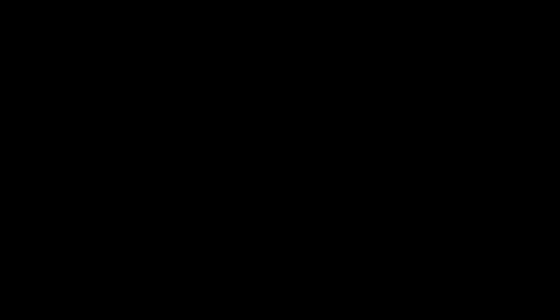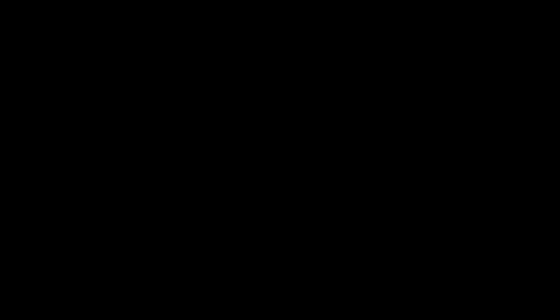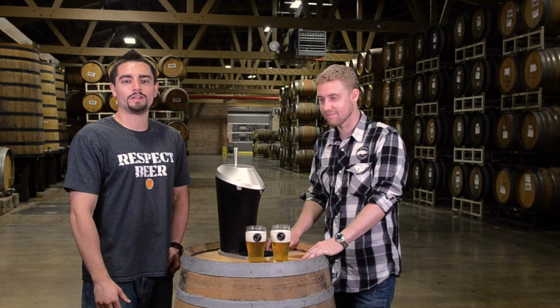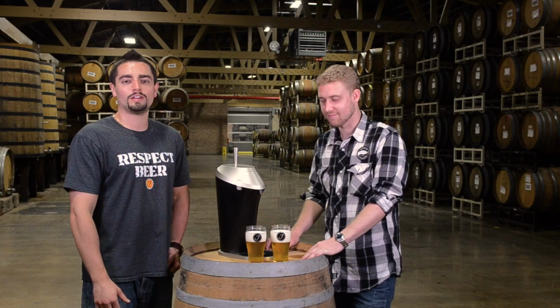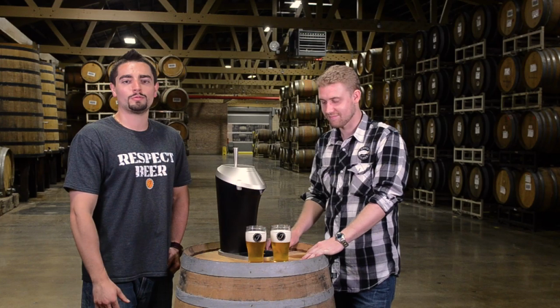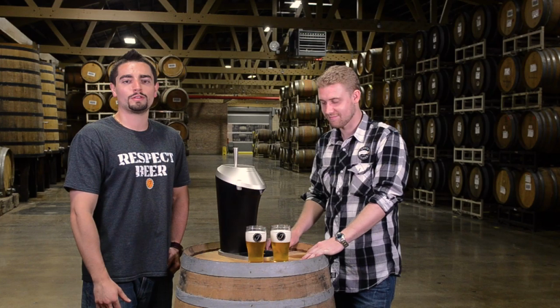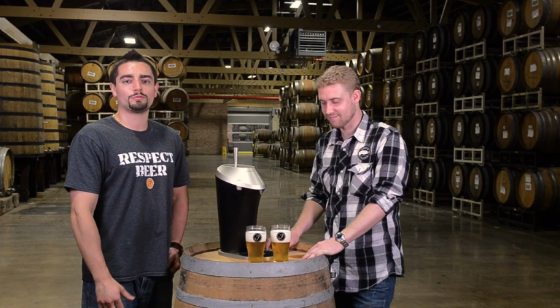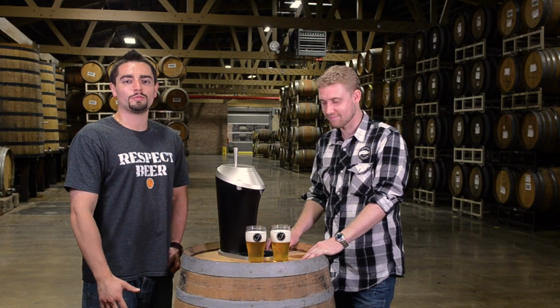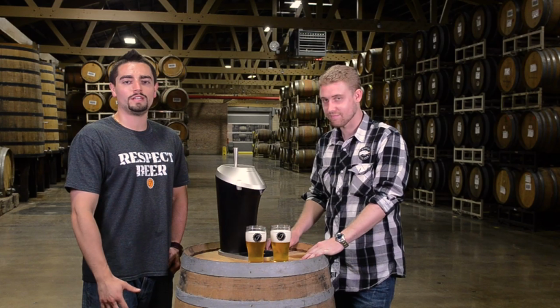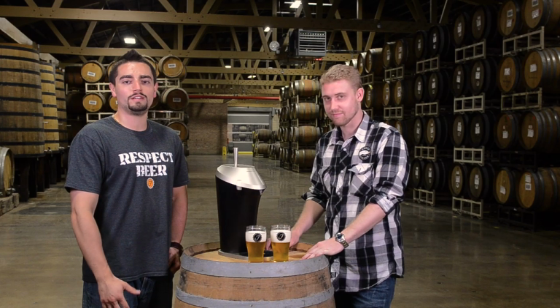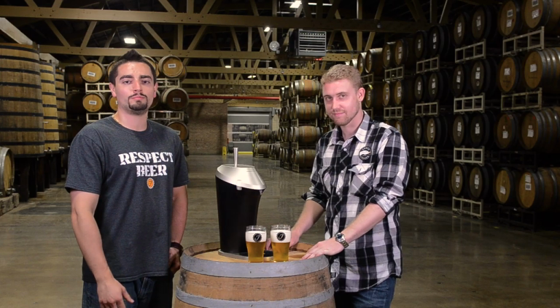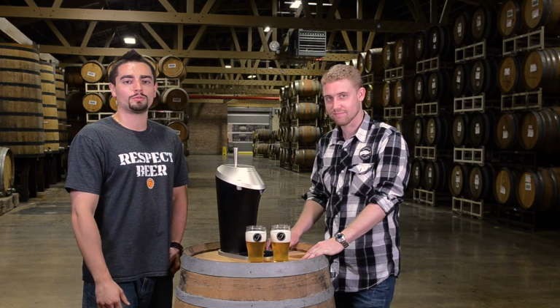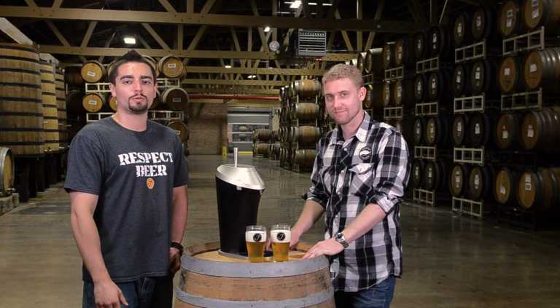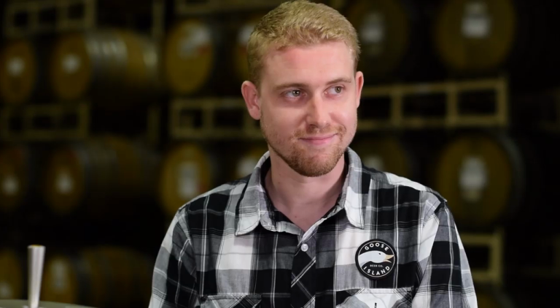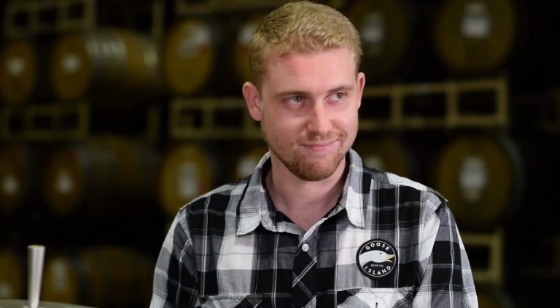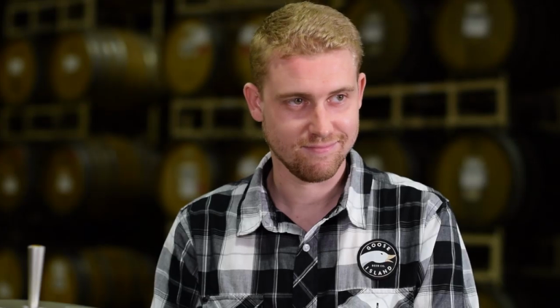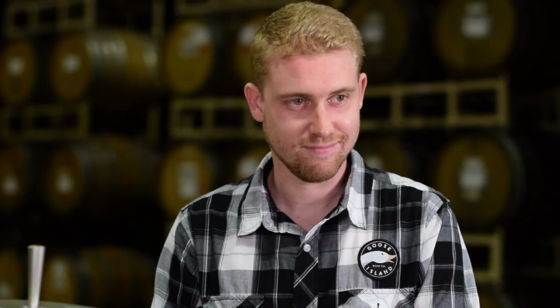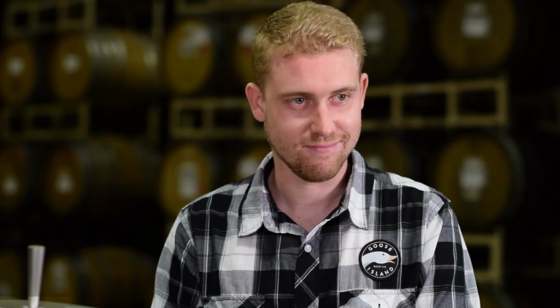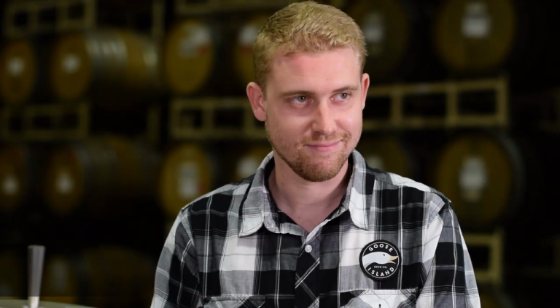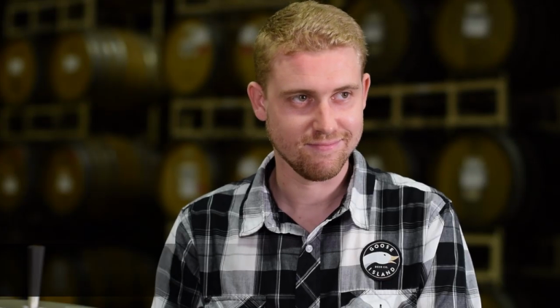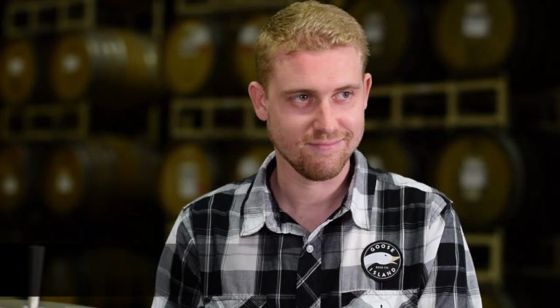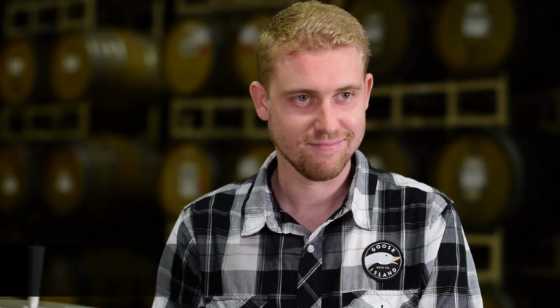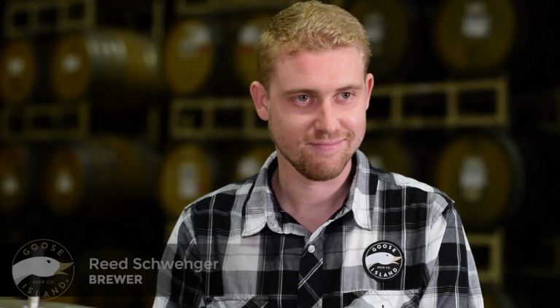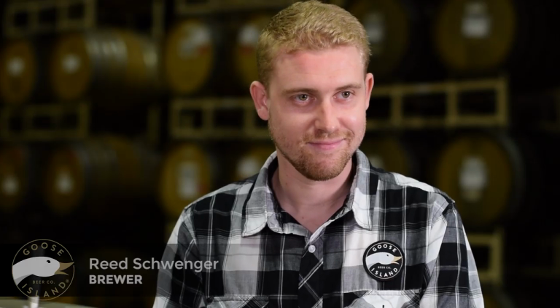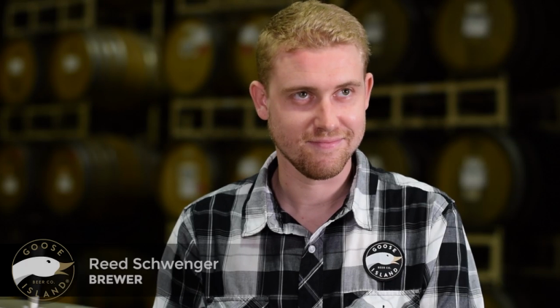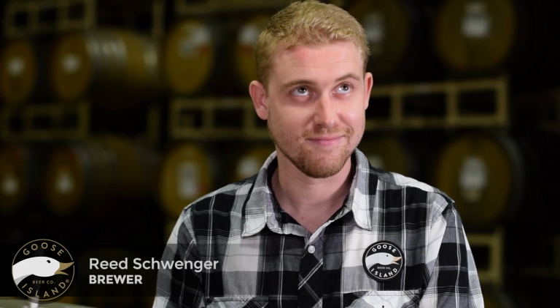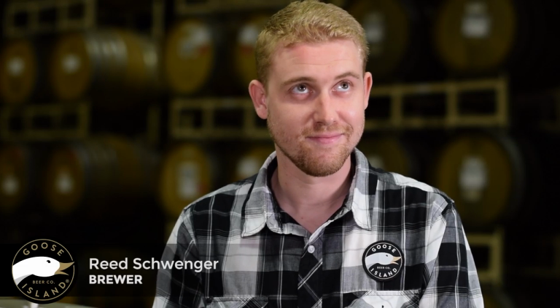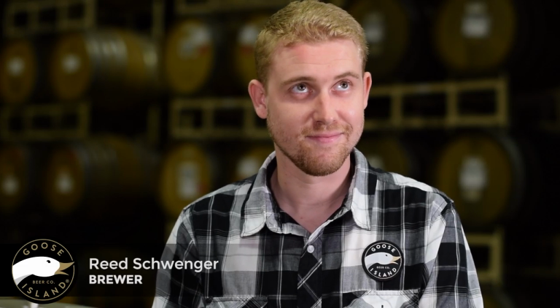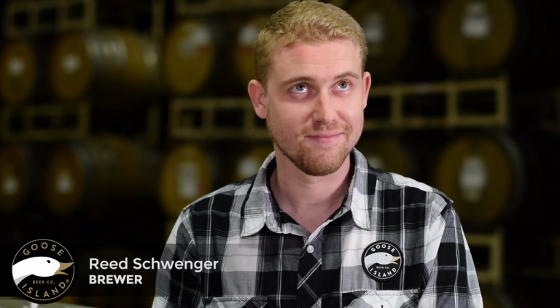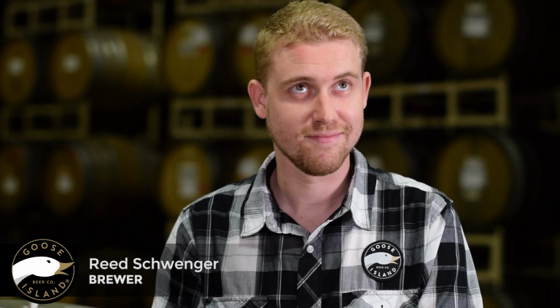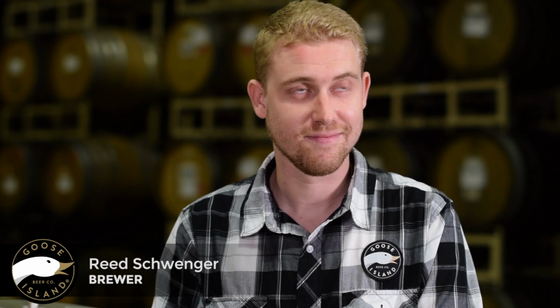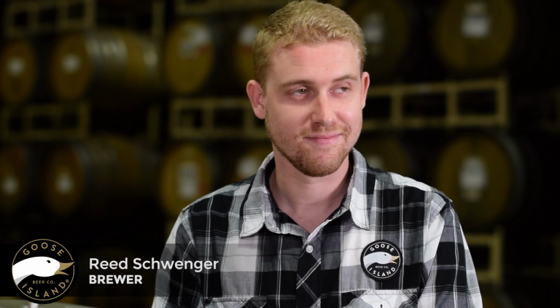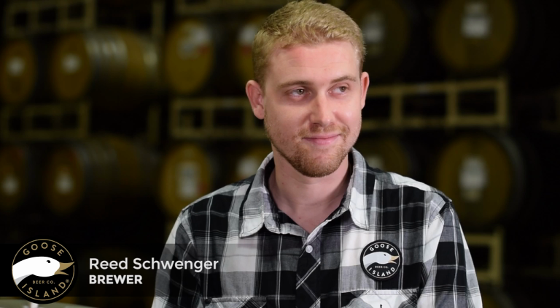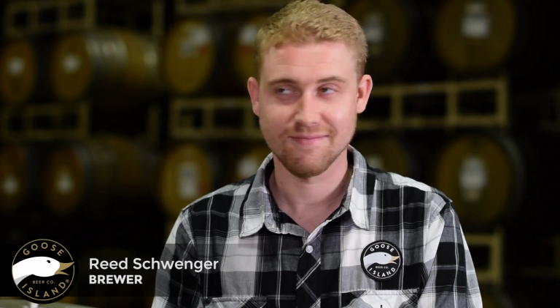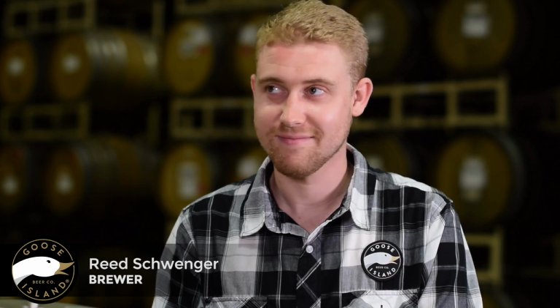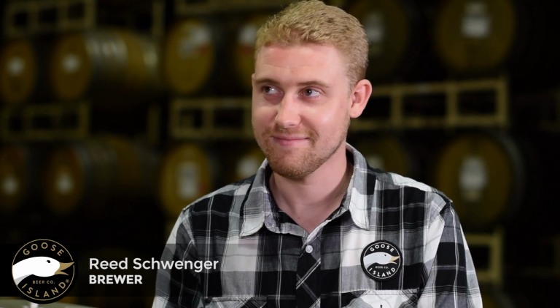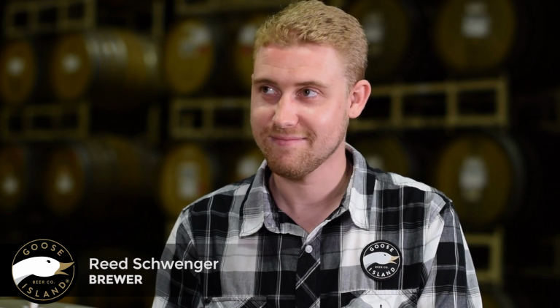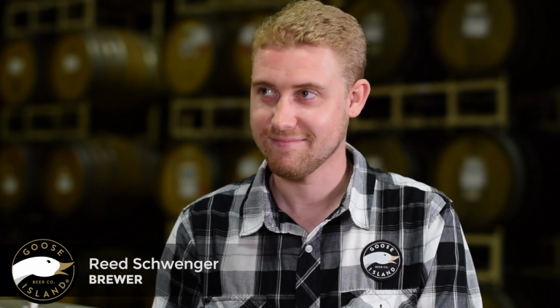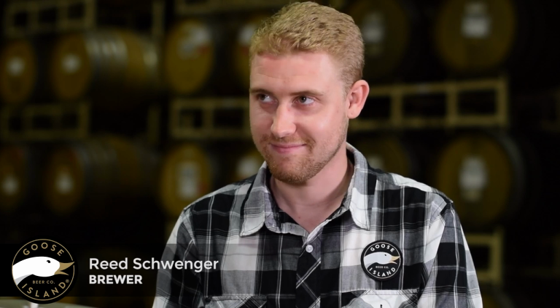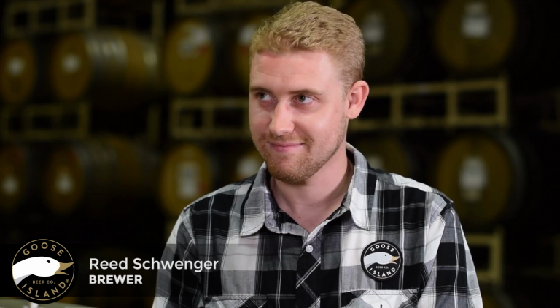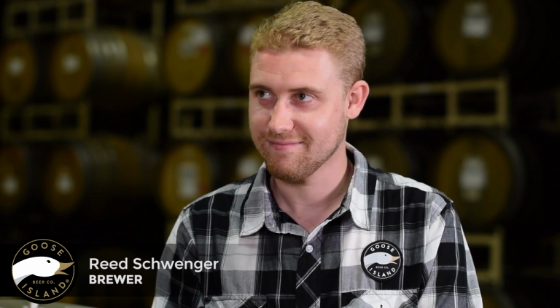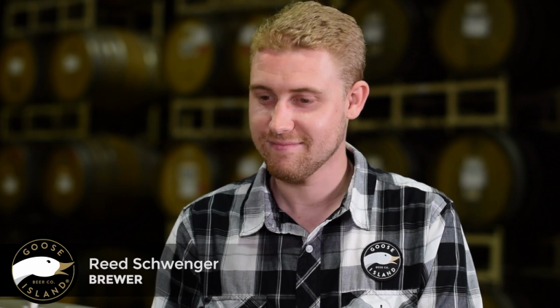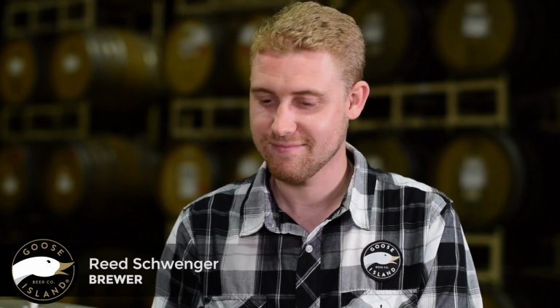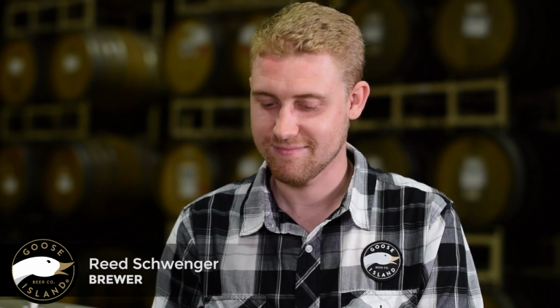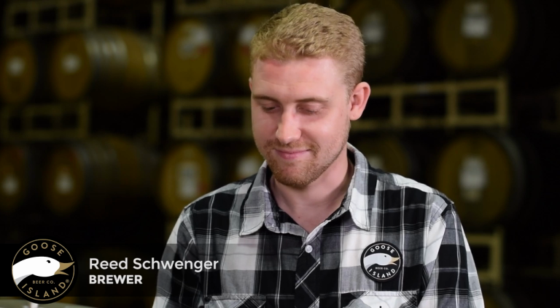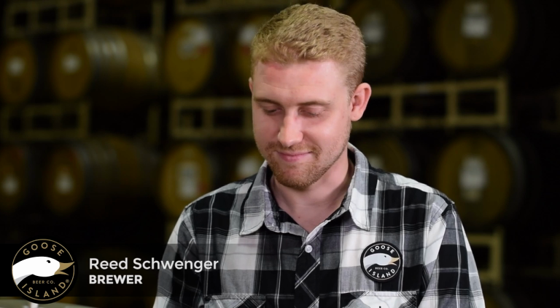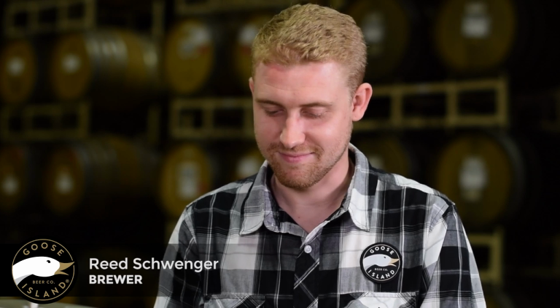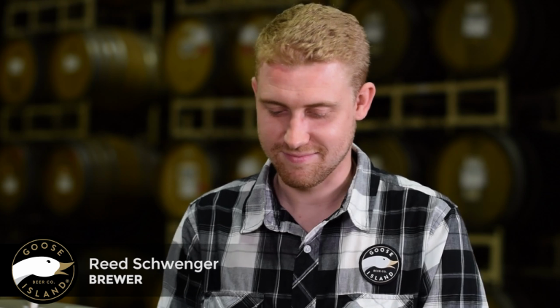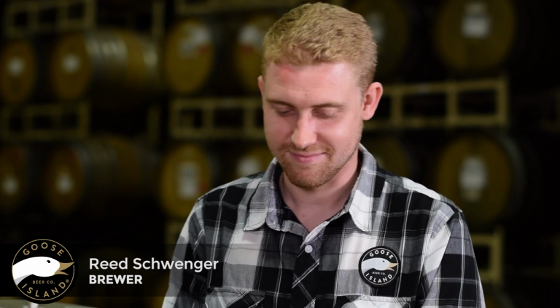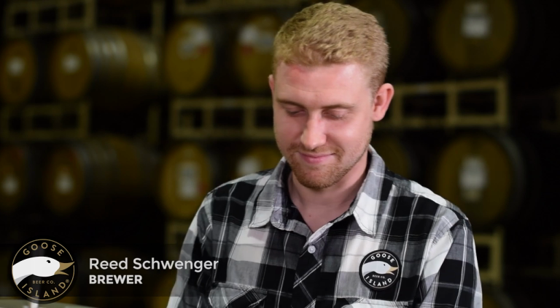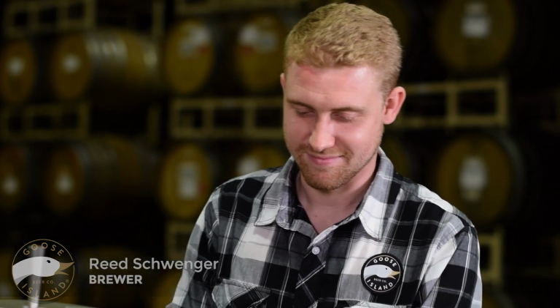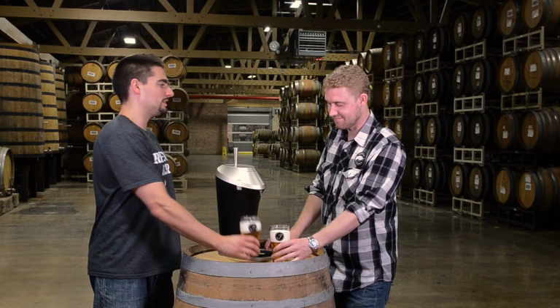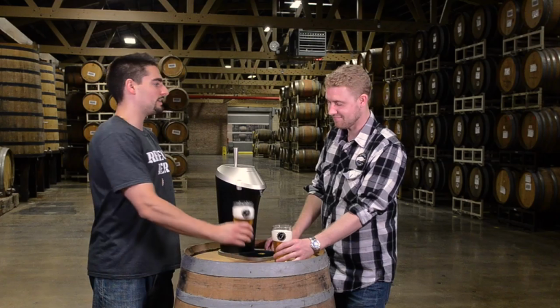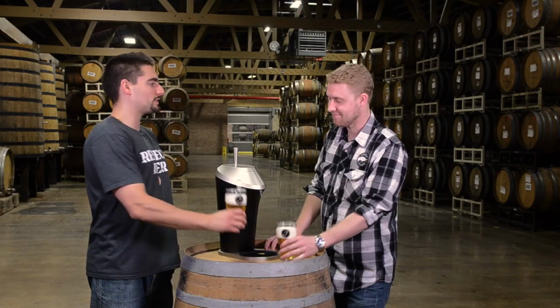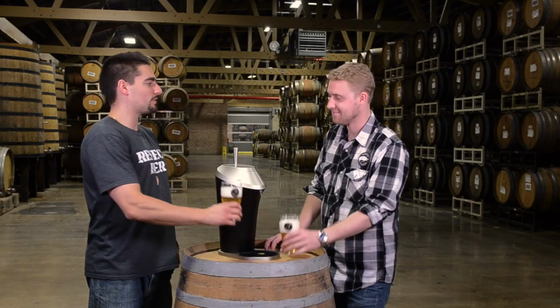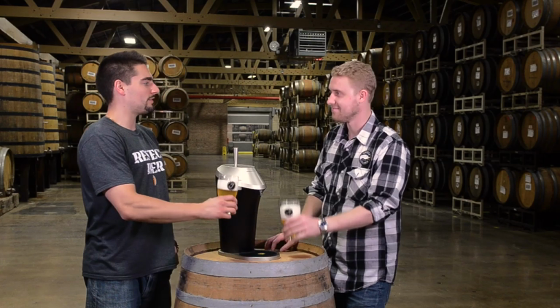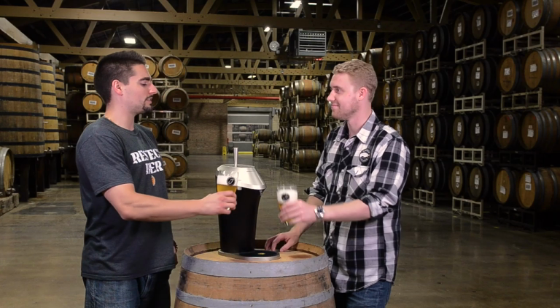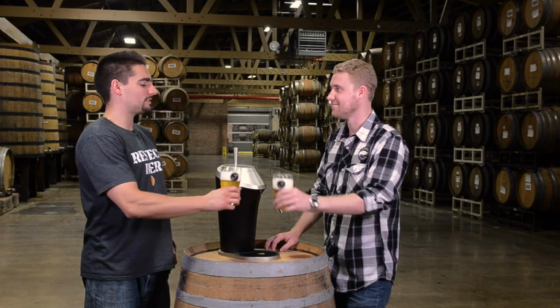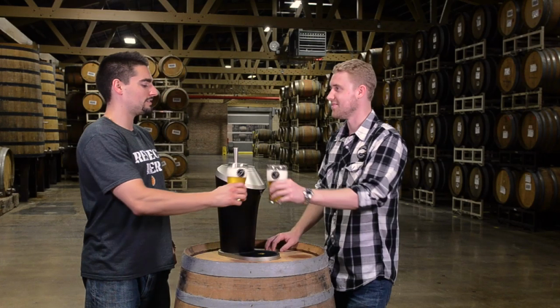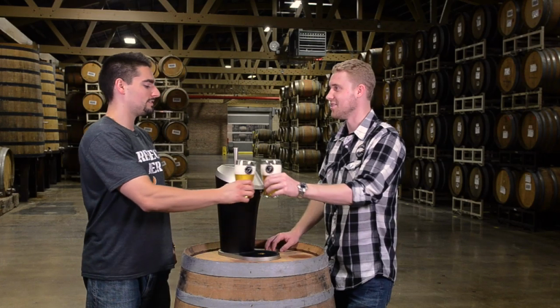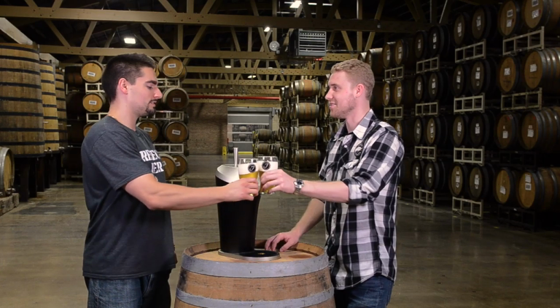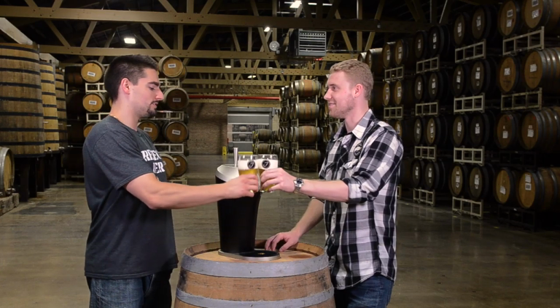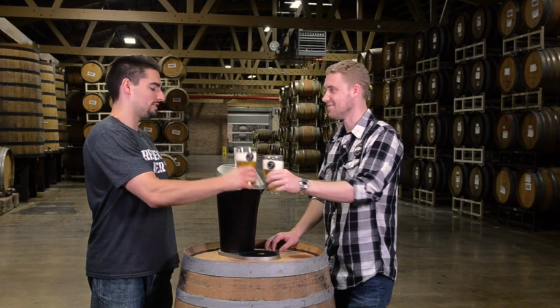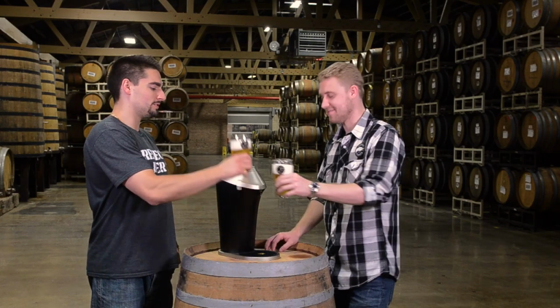Here with Reid, brewer at Goose Island Brewing Company. We're here at their barrel aging warehouse. Reid, thanks for having us. Cheers.